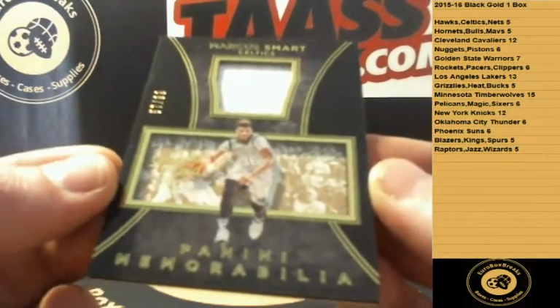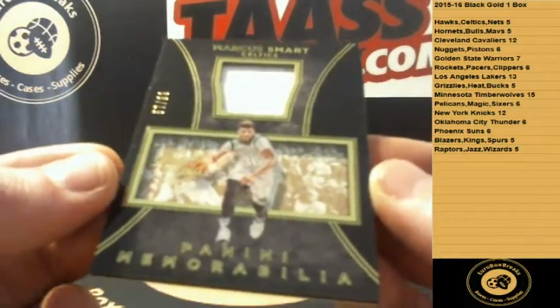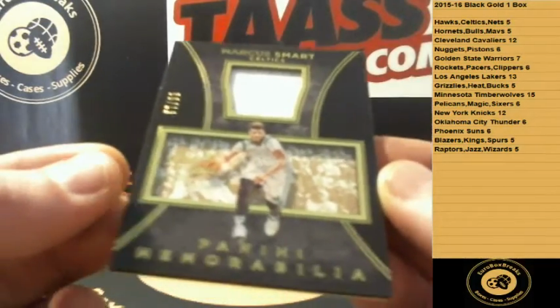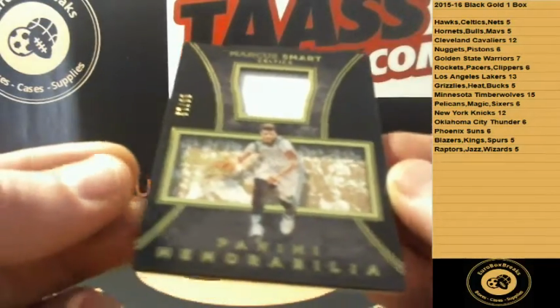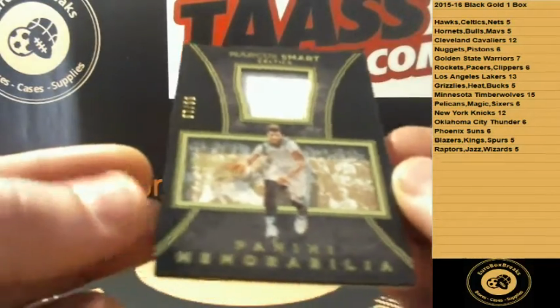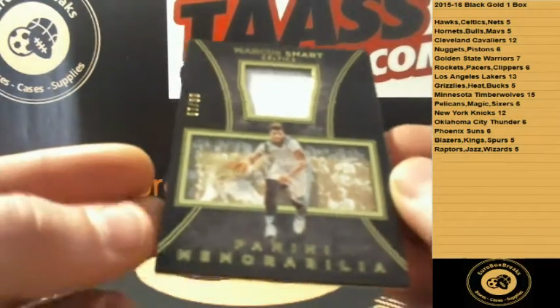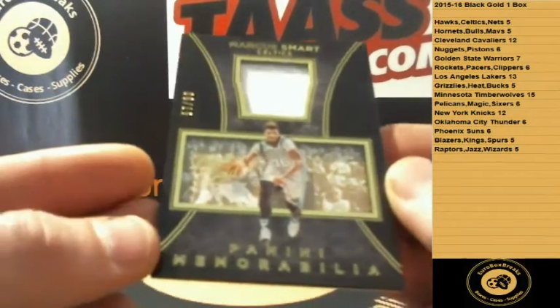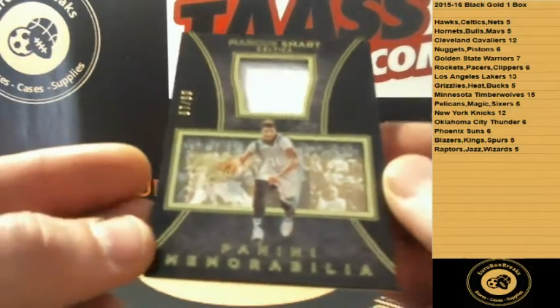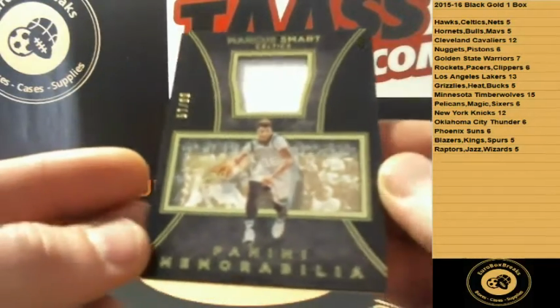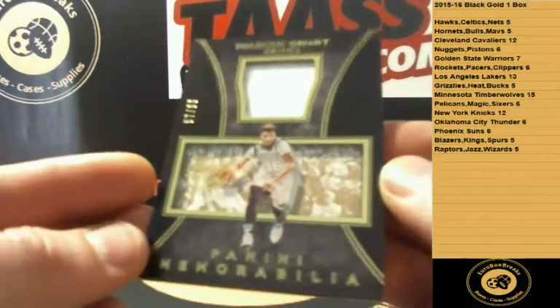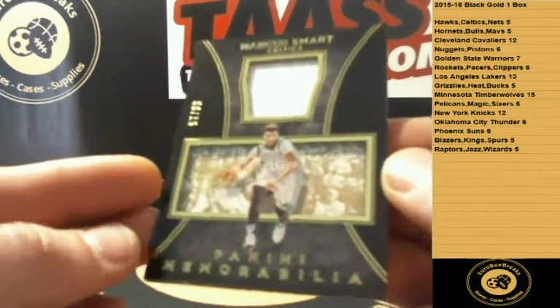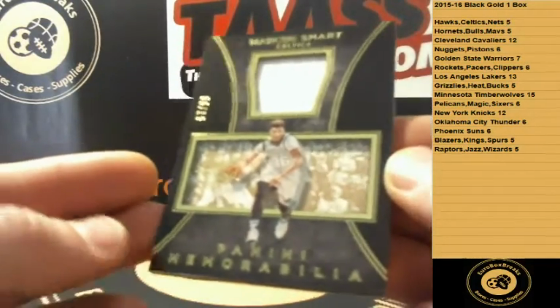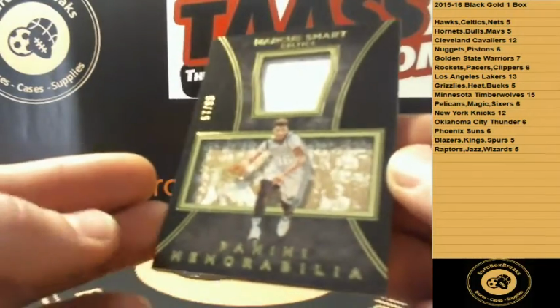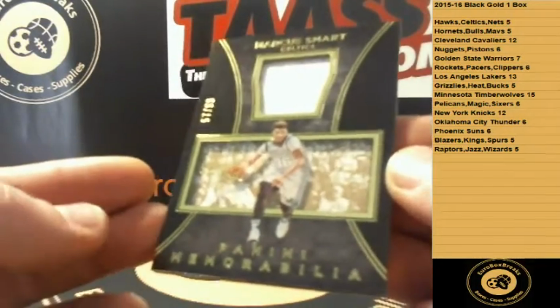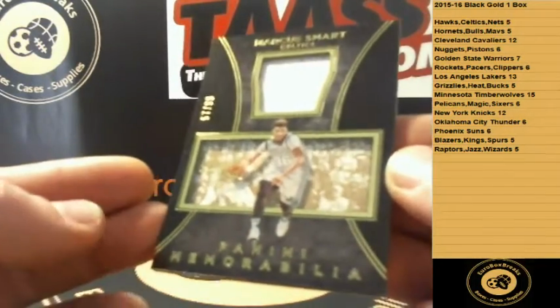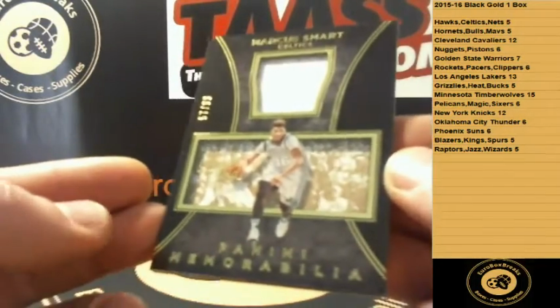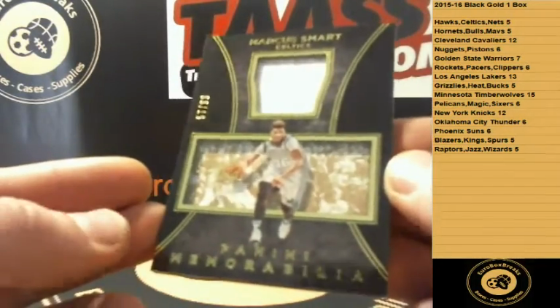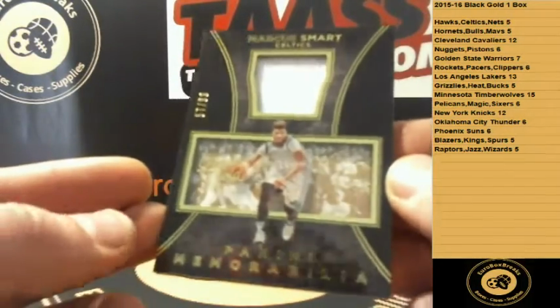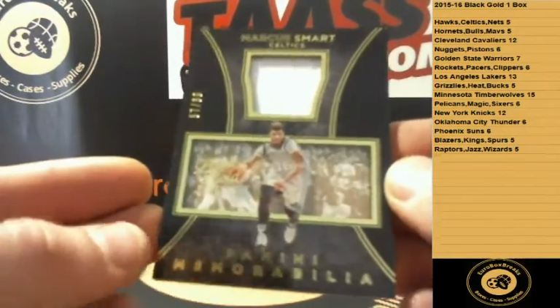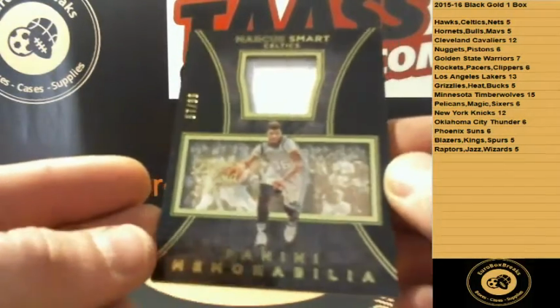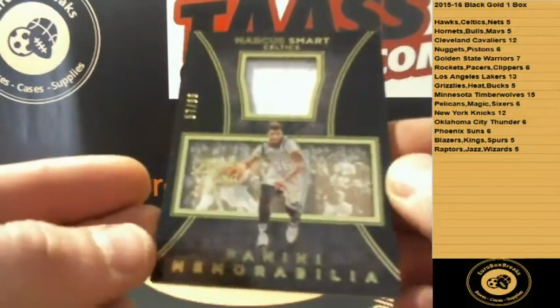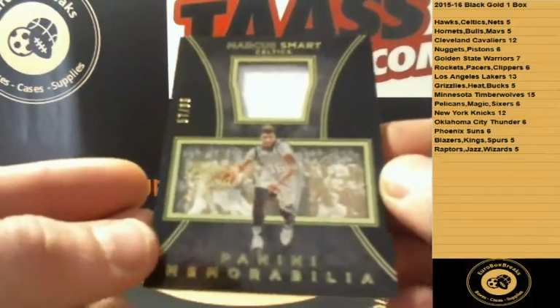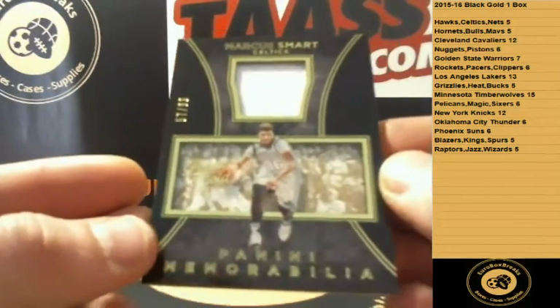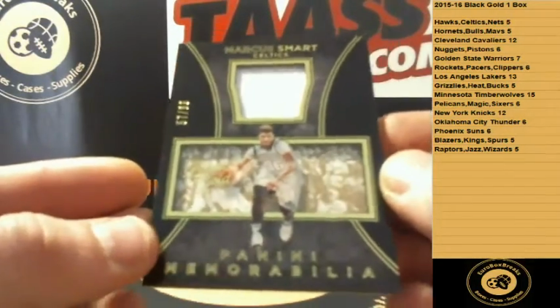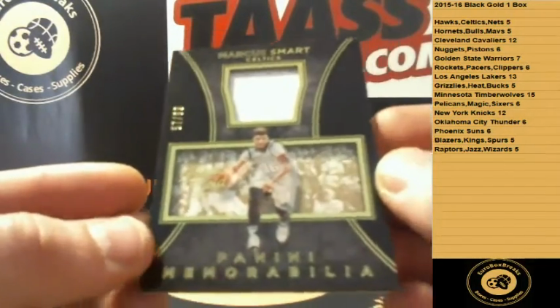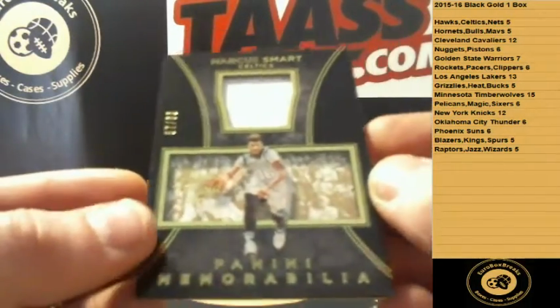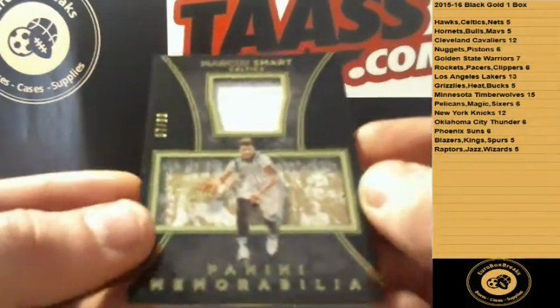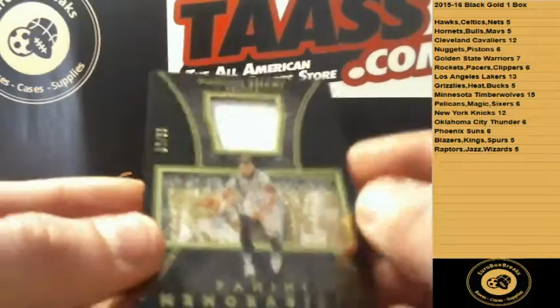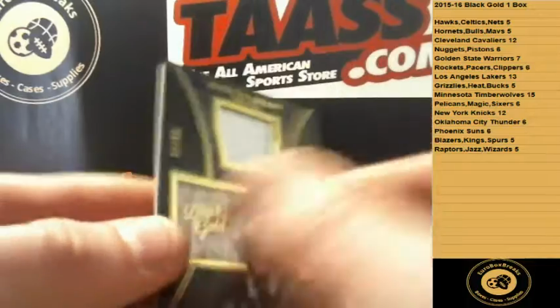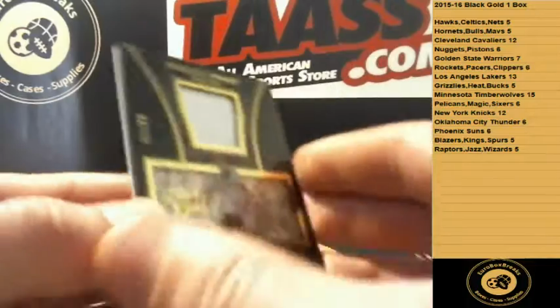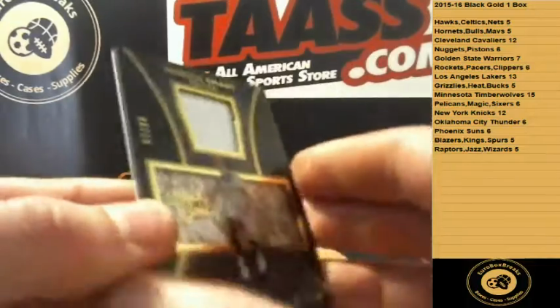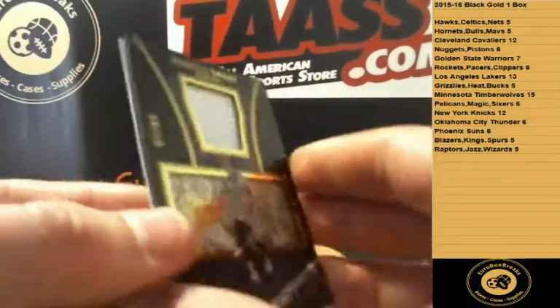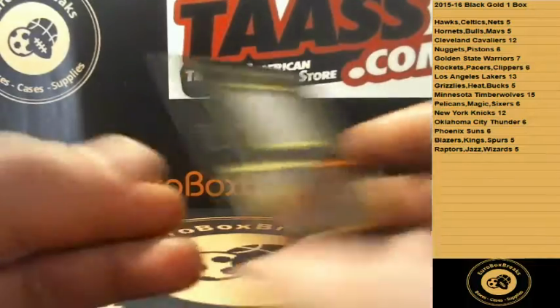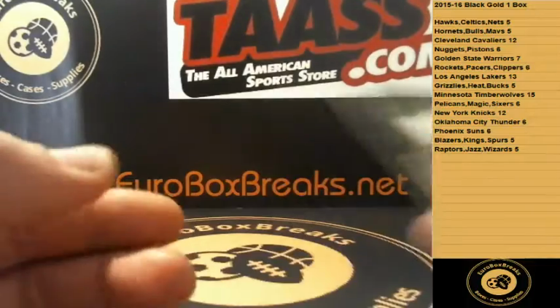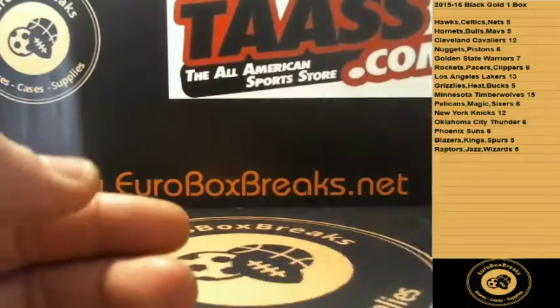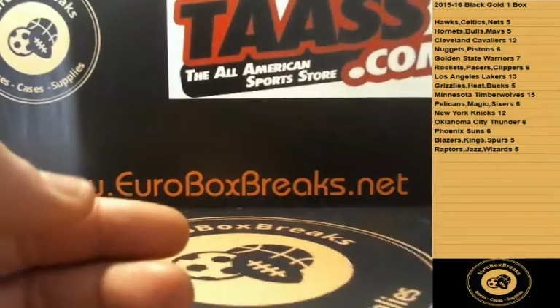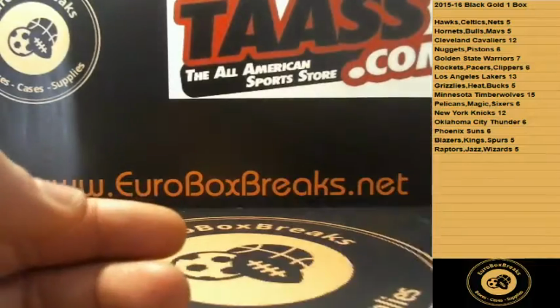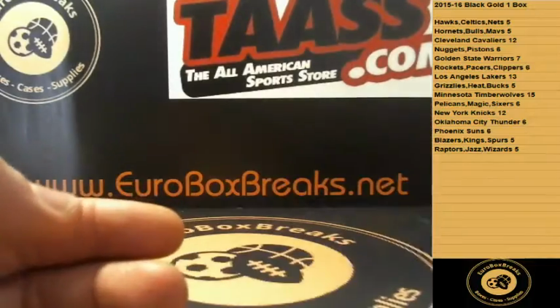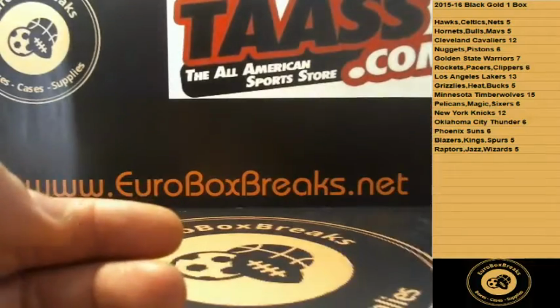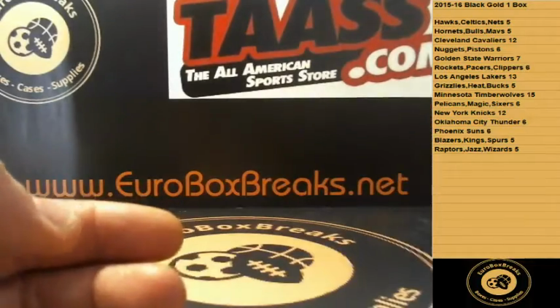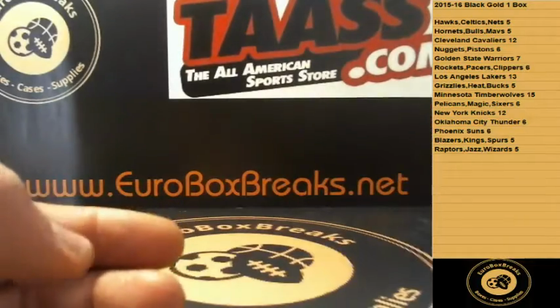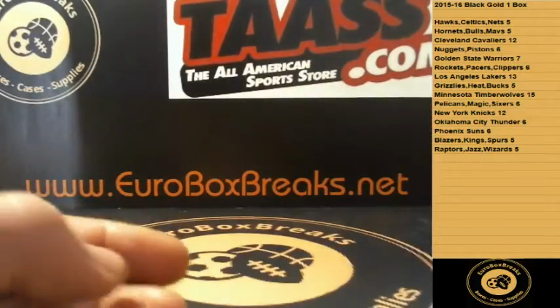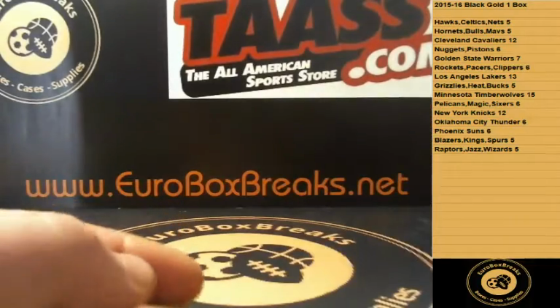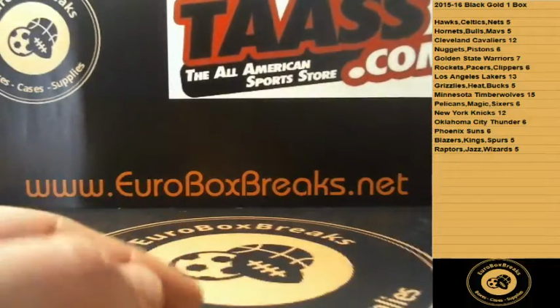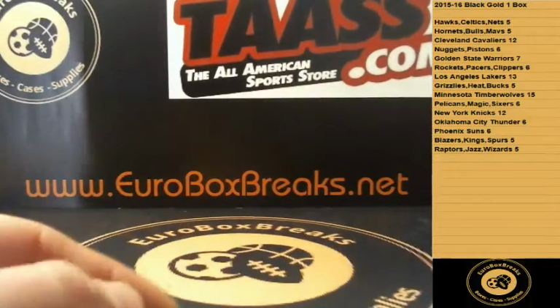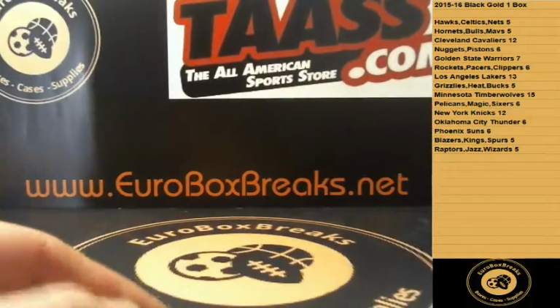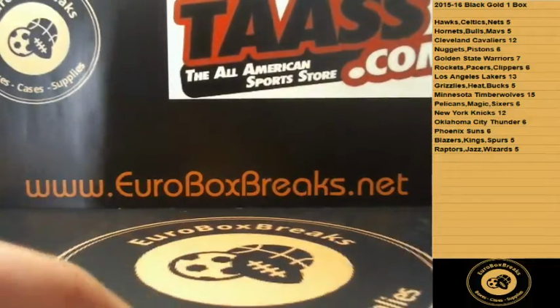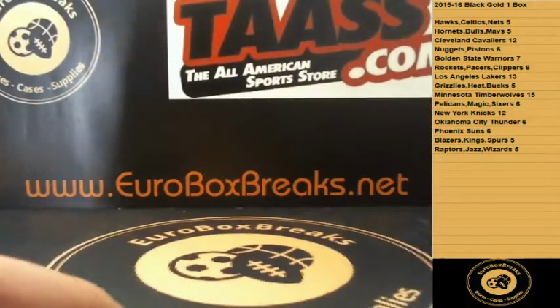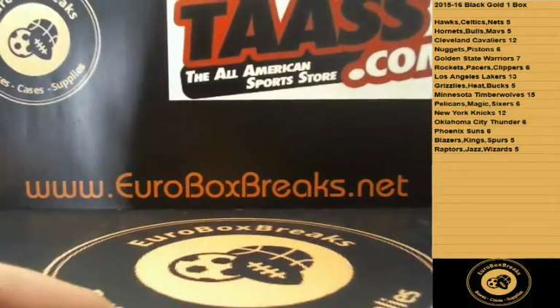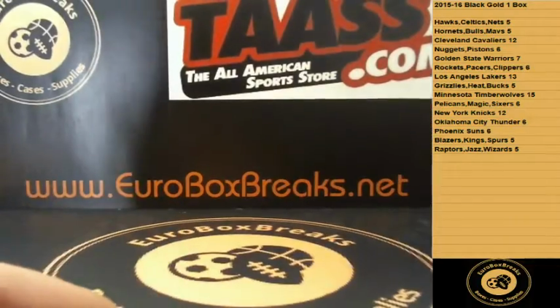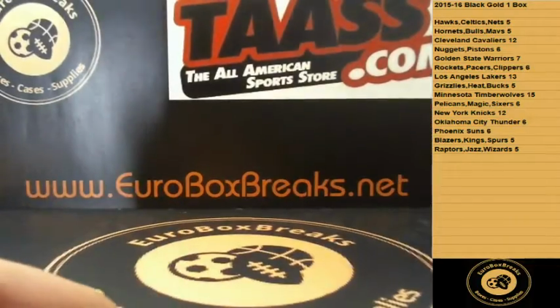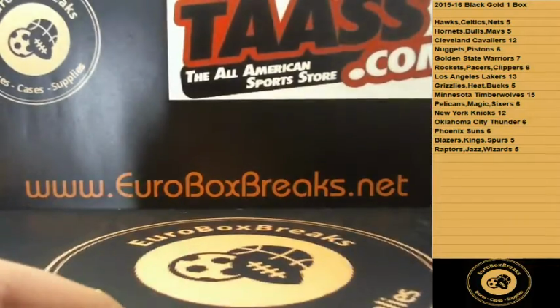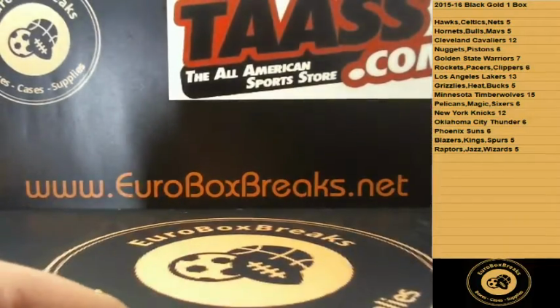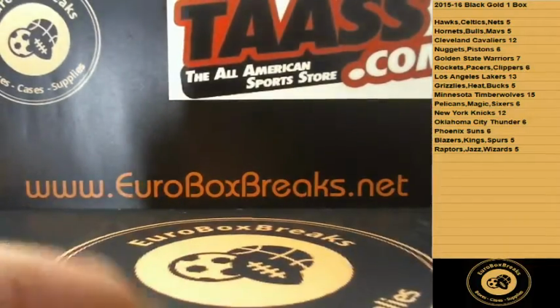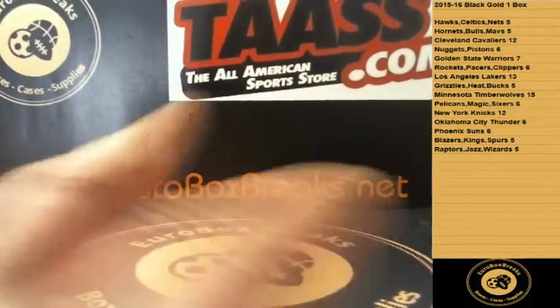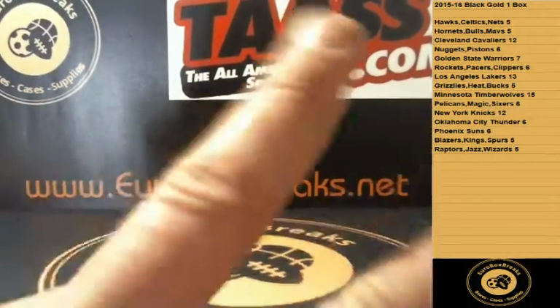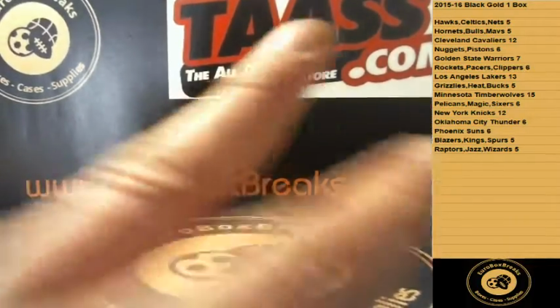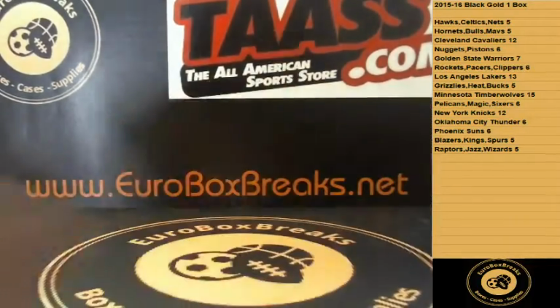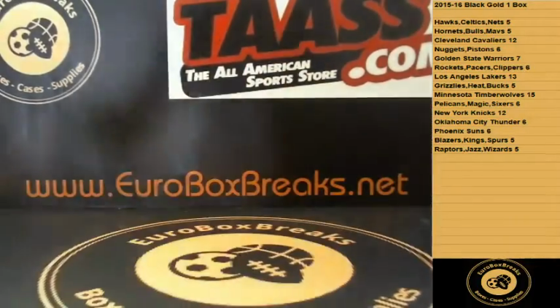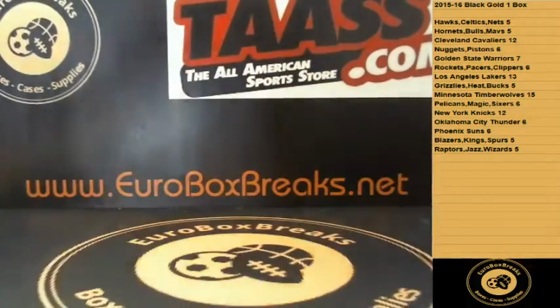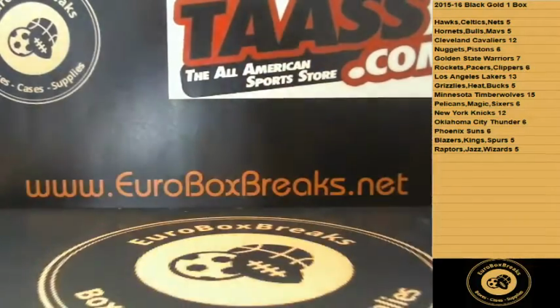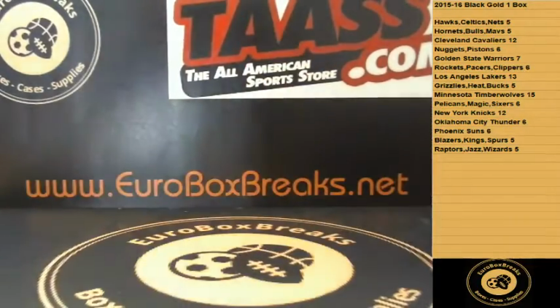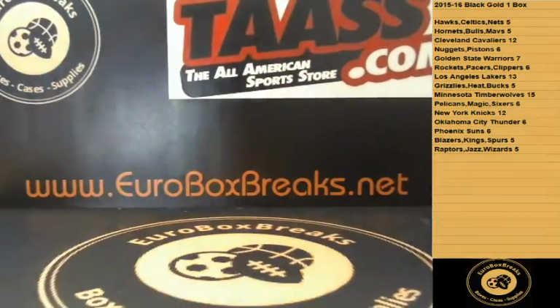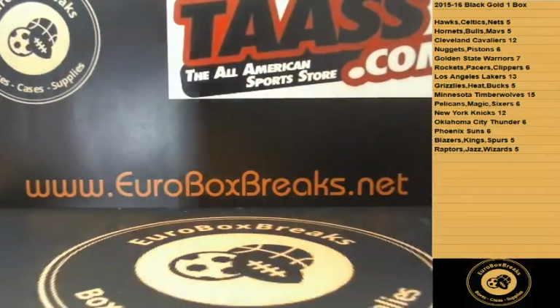The last card is numbered to 299 for the Boston Celtics — Marcus Smart, jersey numbered to 99. That's it for the break. Thanks again for joining, hope to see you next time. Peace.